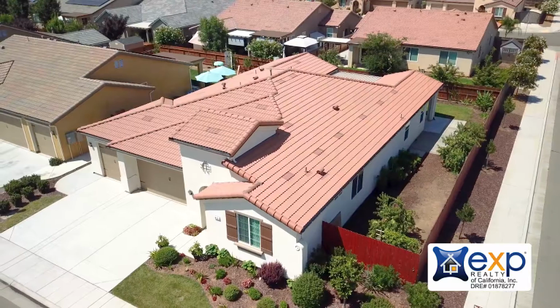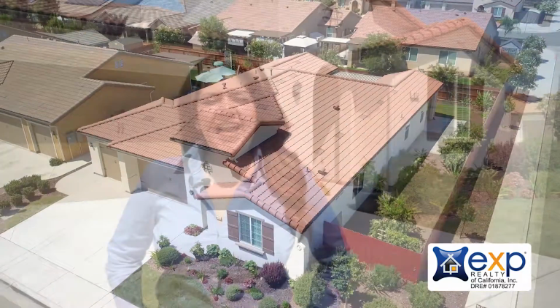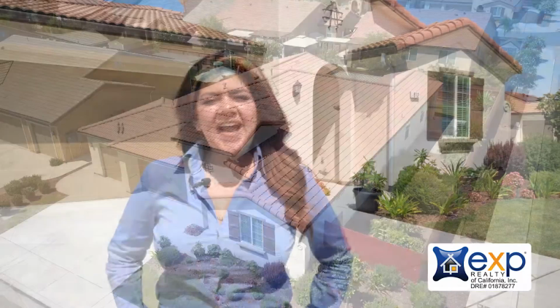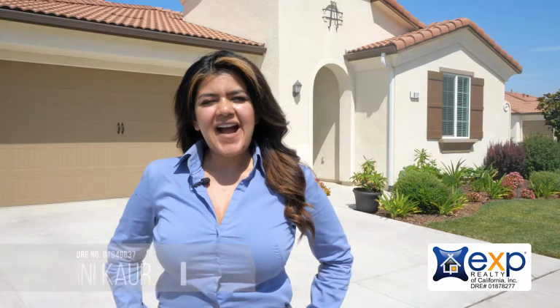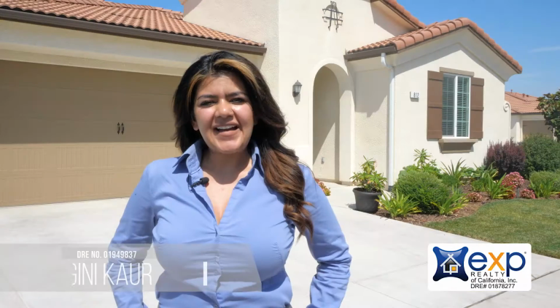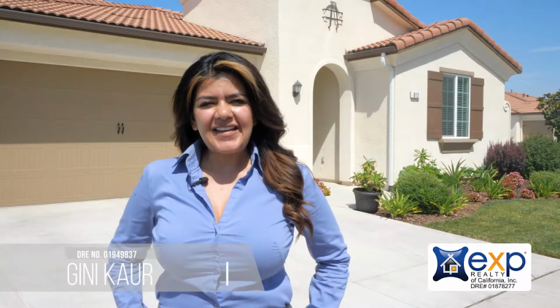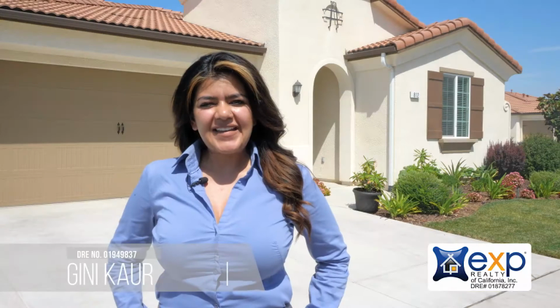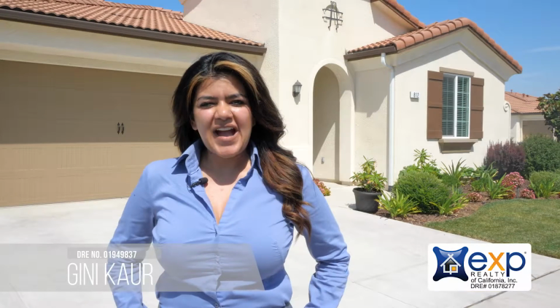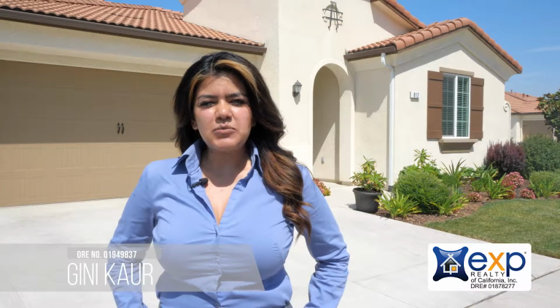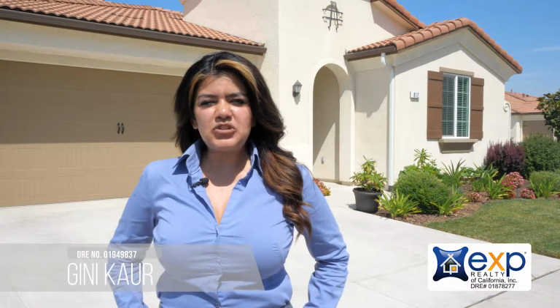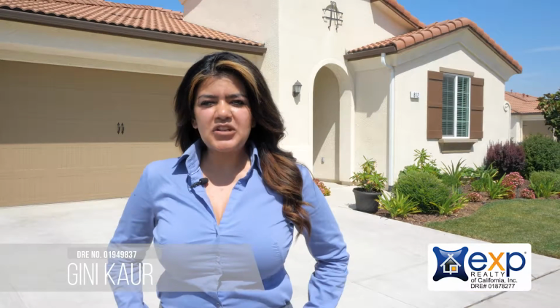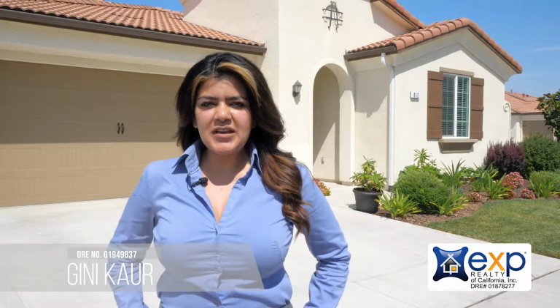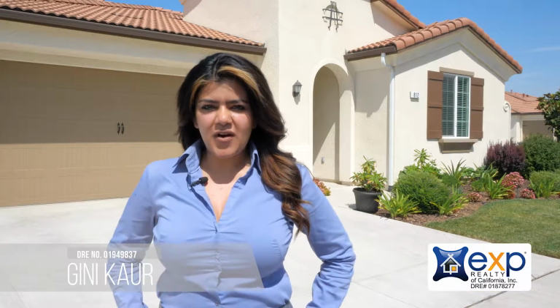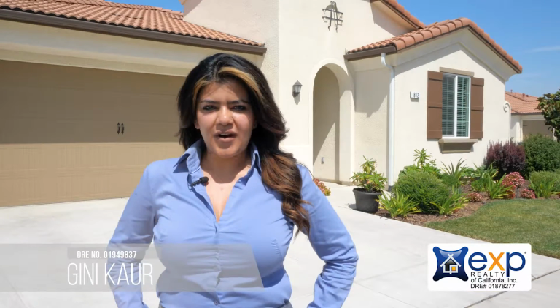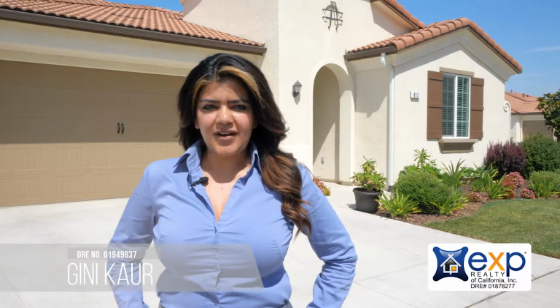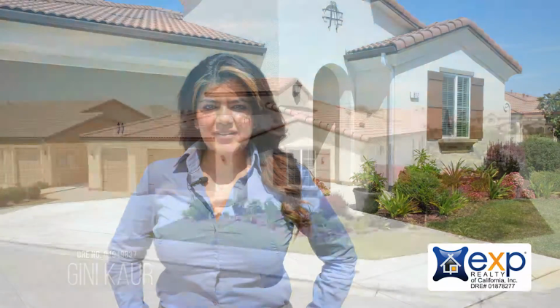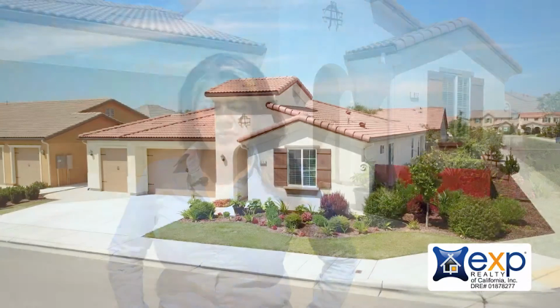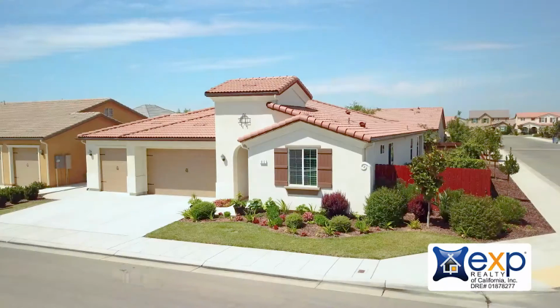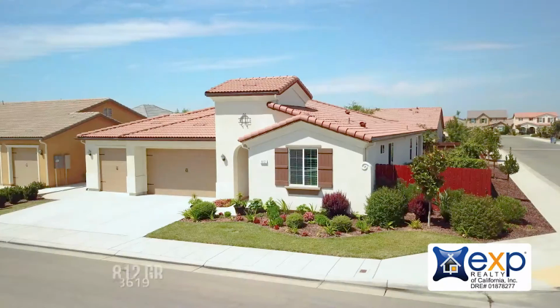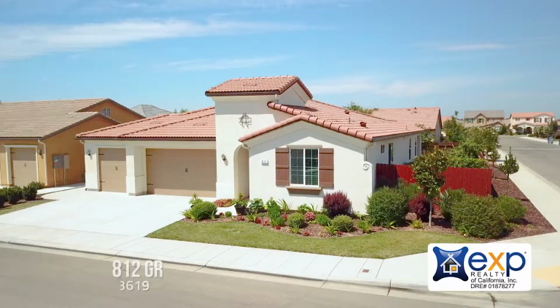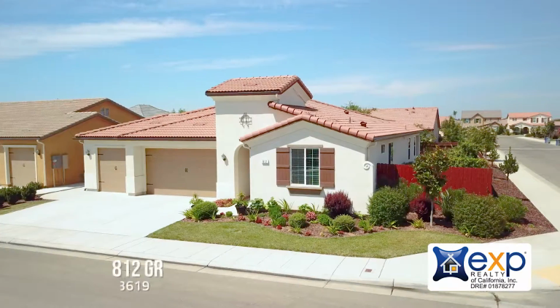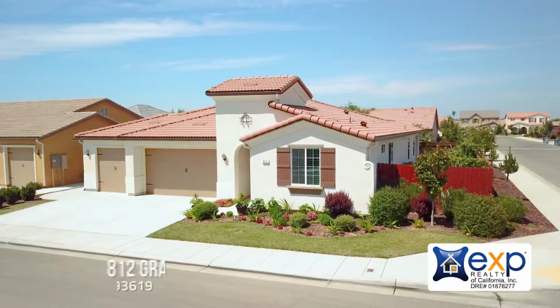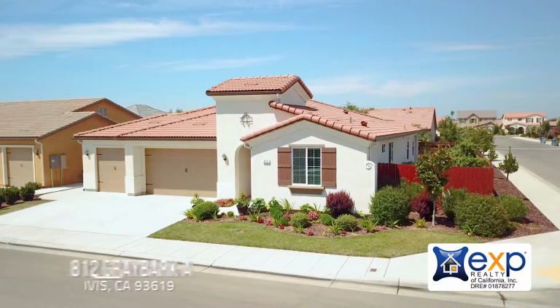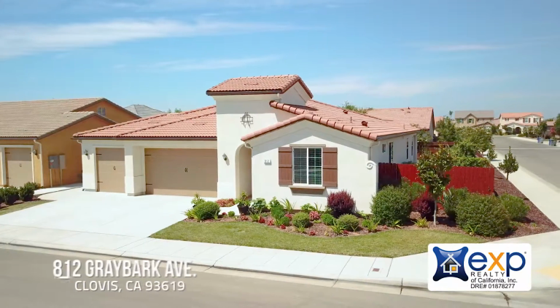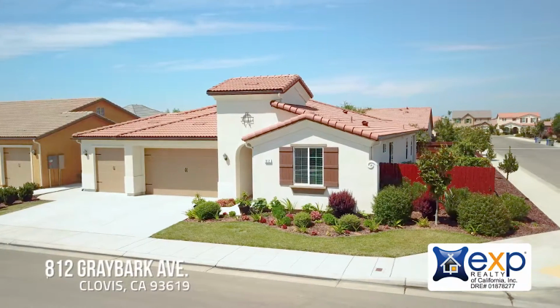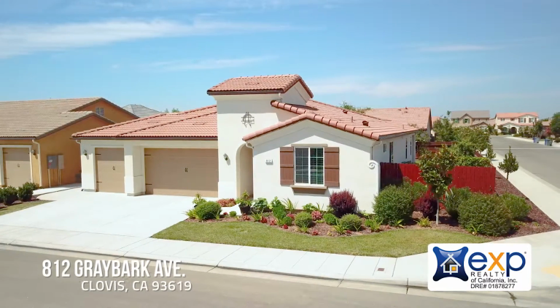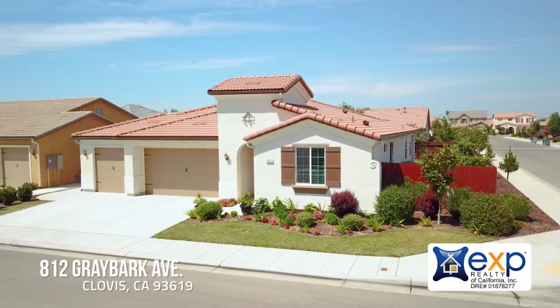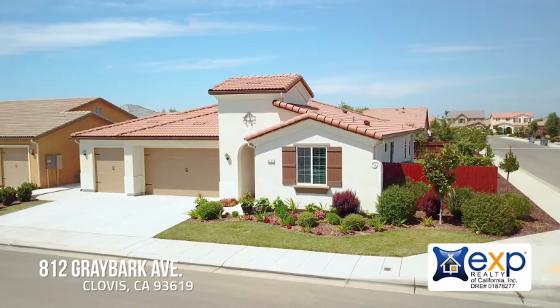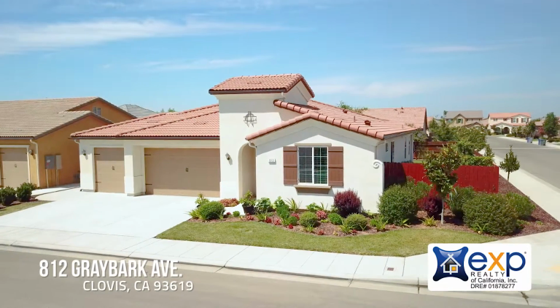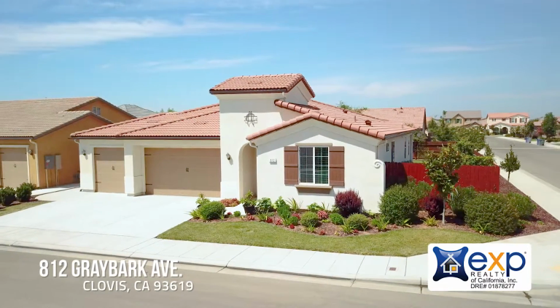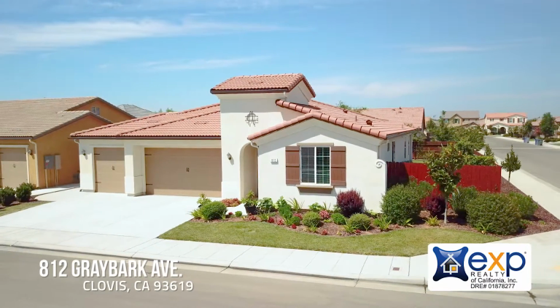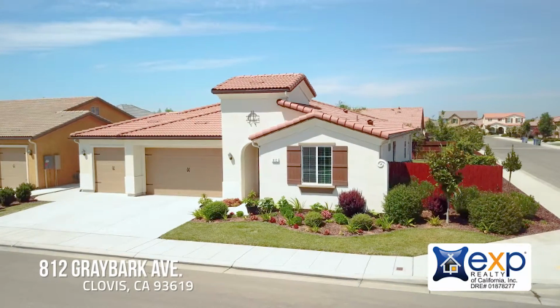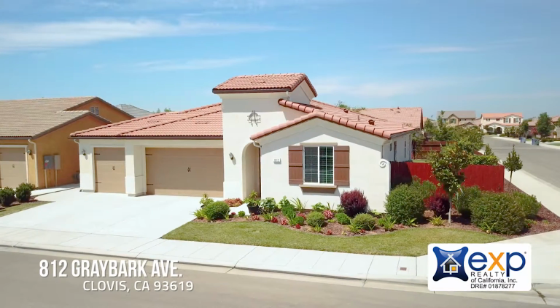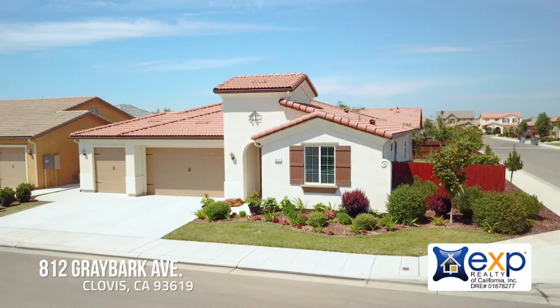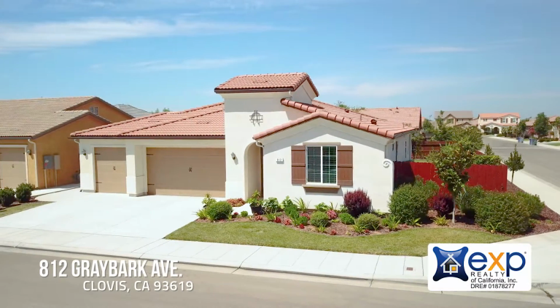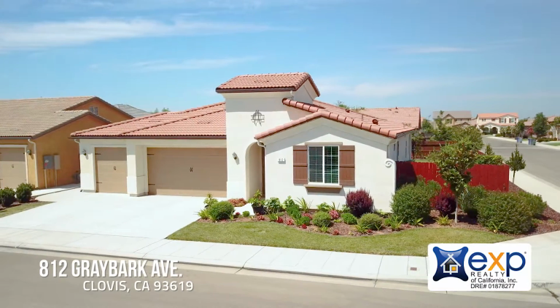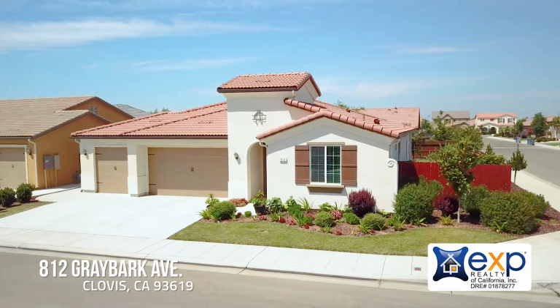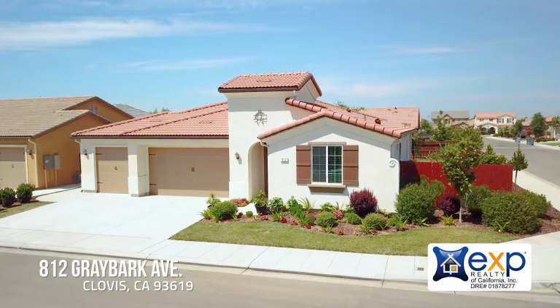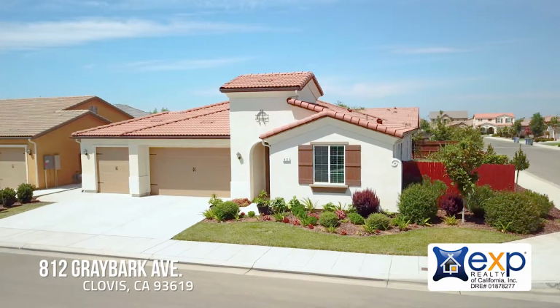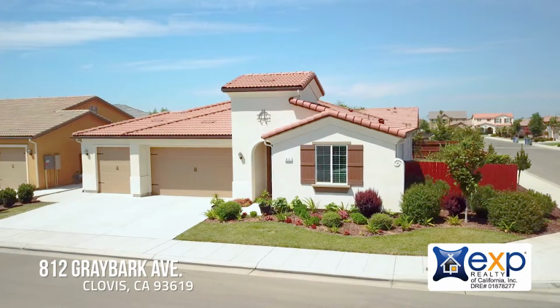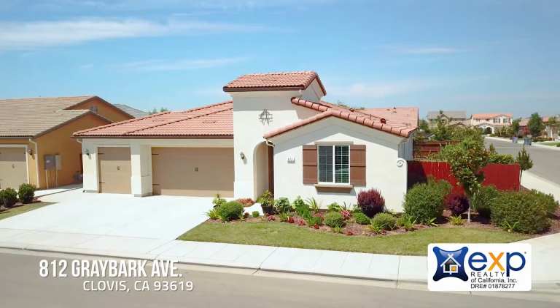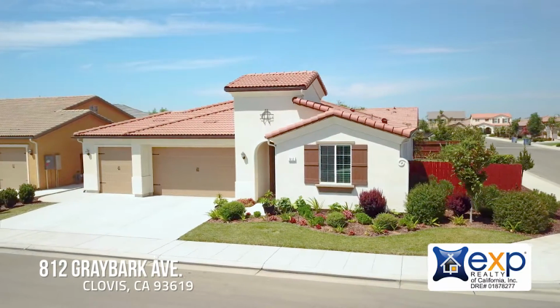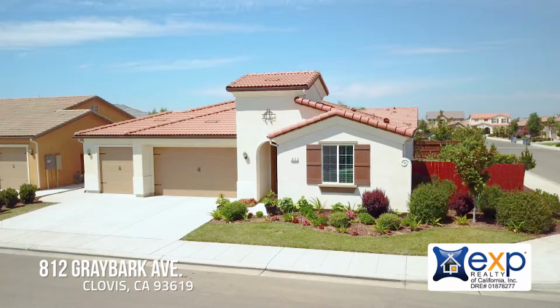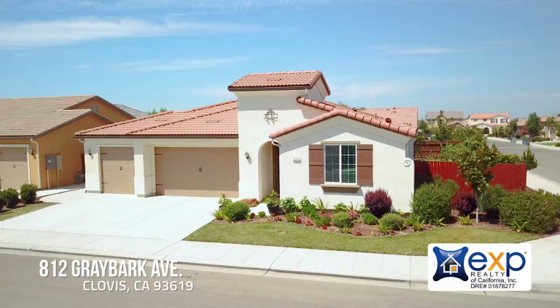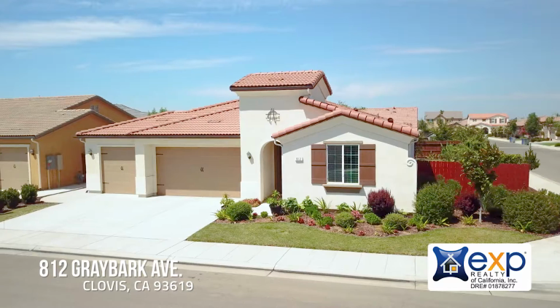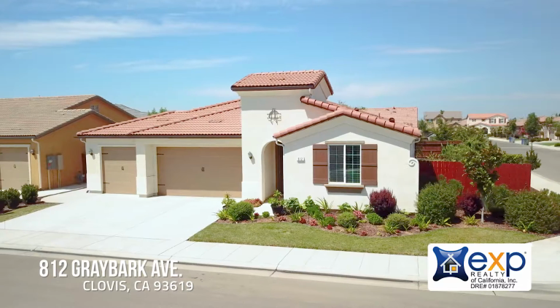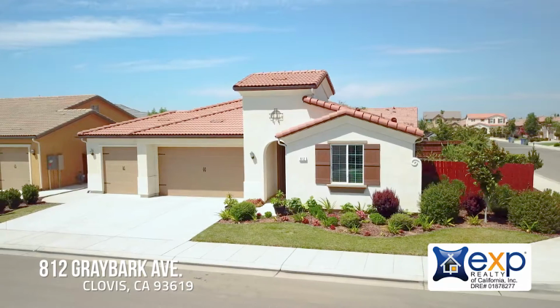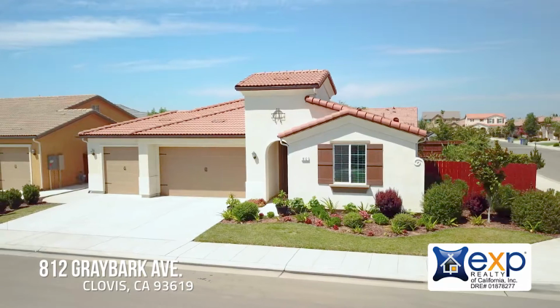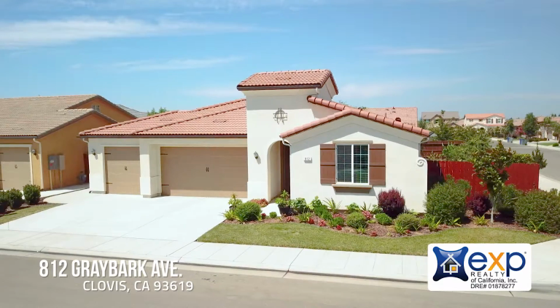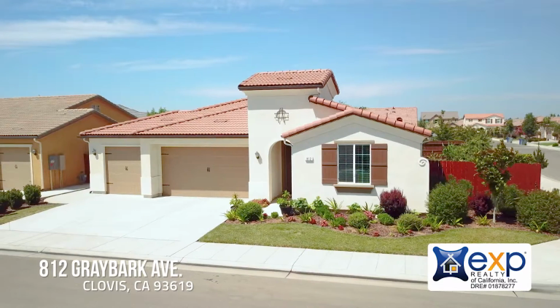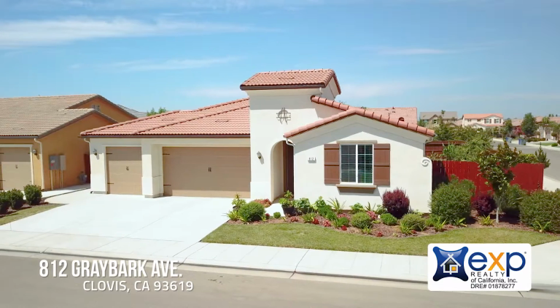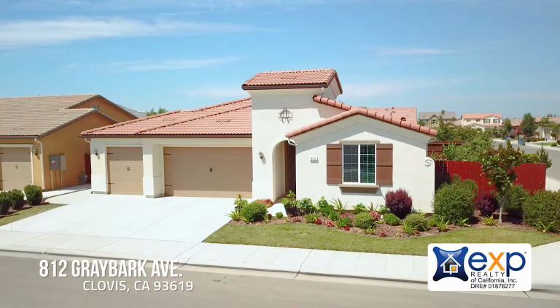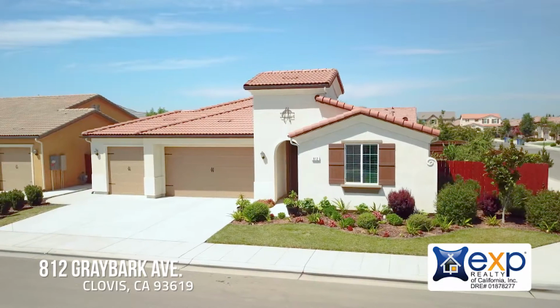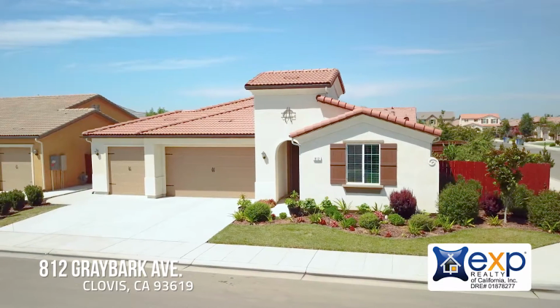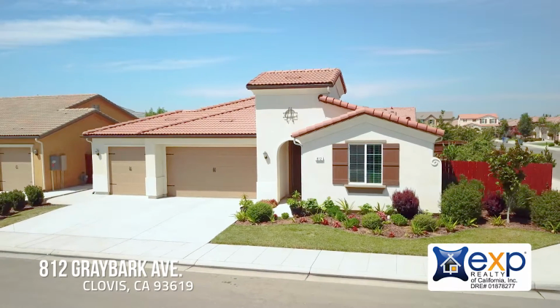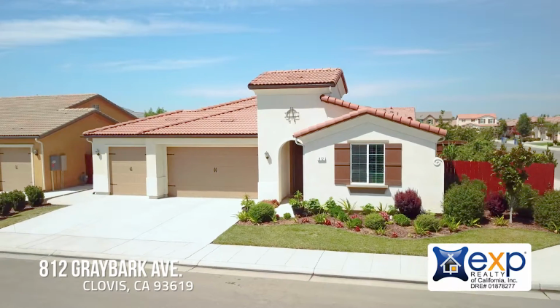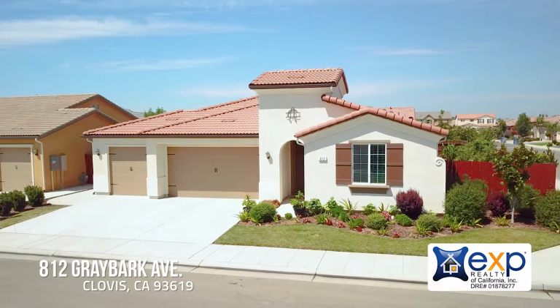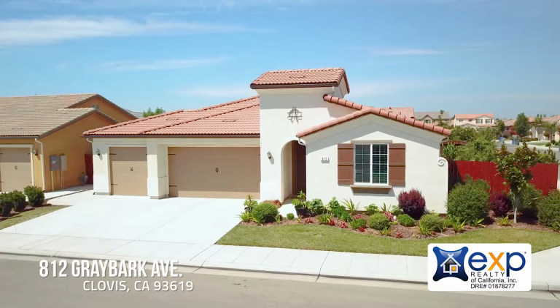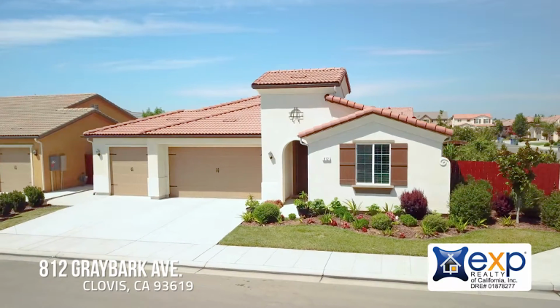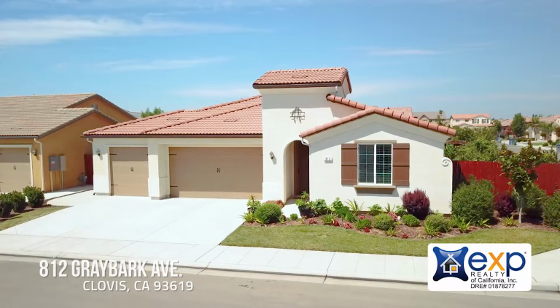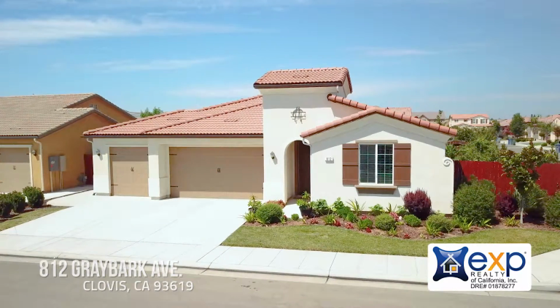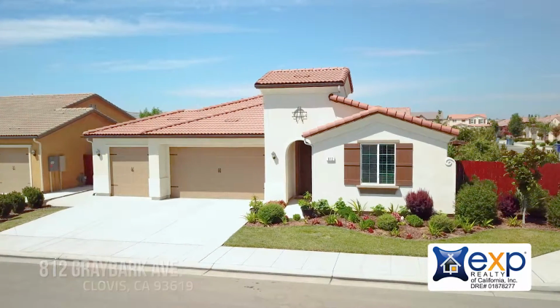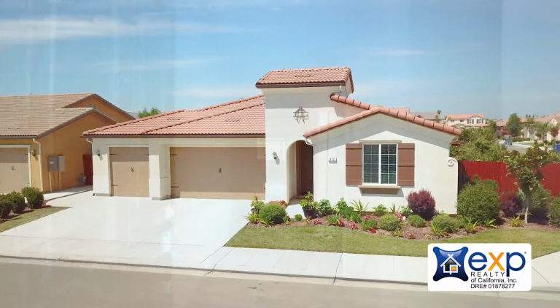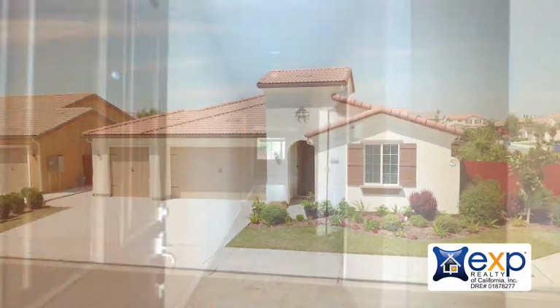Hi, I'm Jeannie Carr. We just listed 812 Greybark Avenue in the Loma Vista area of Bullard and DeWolf.